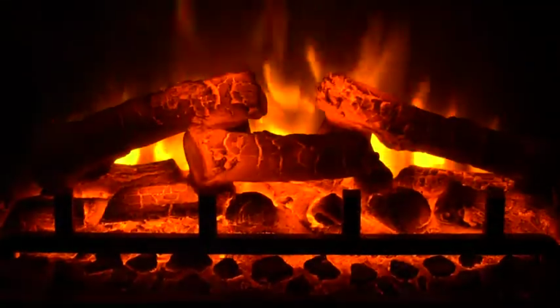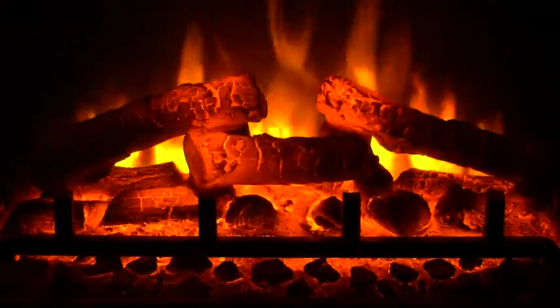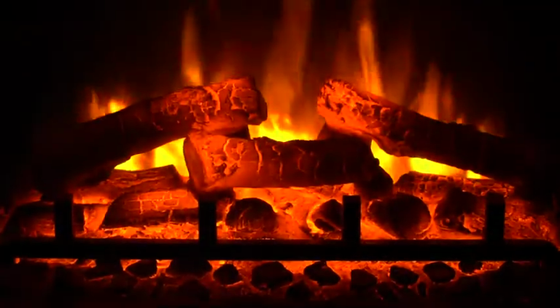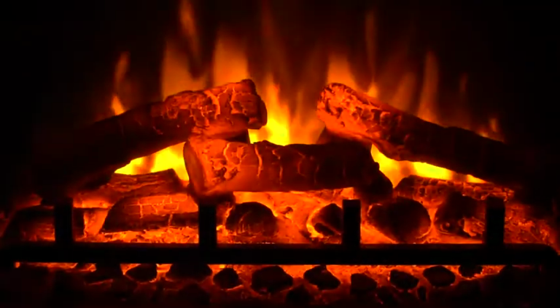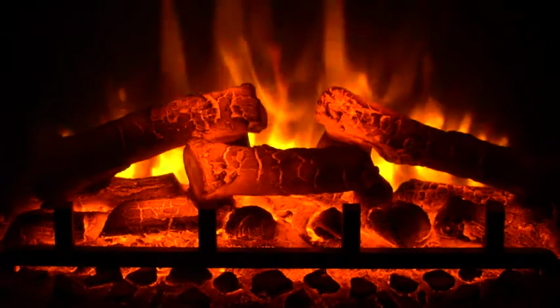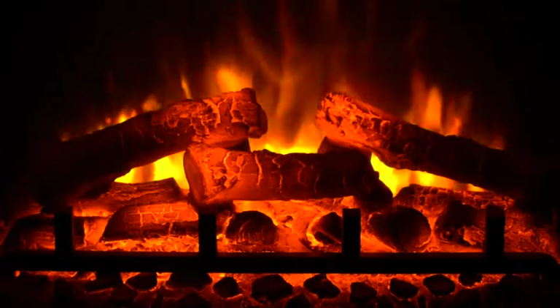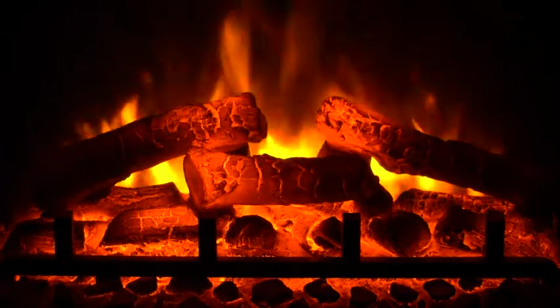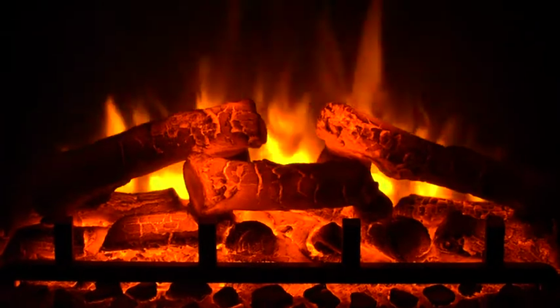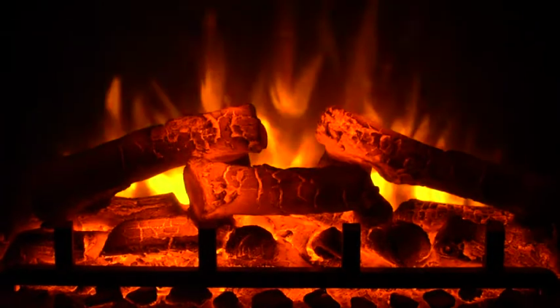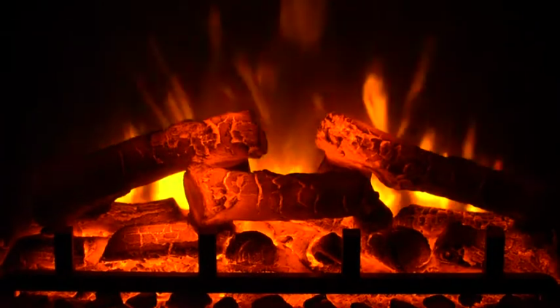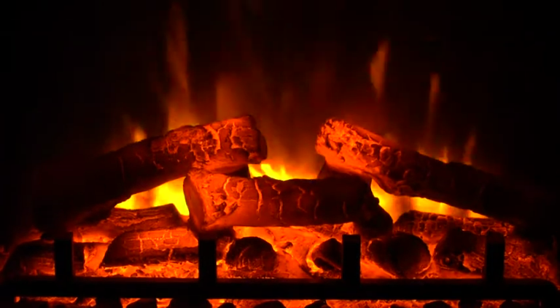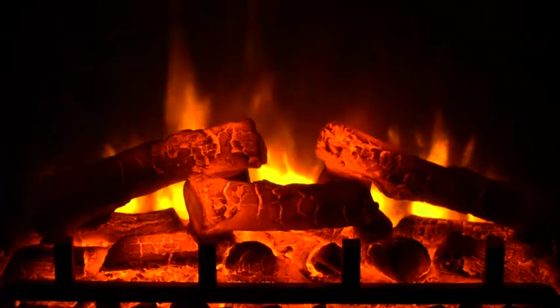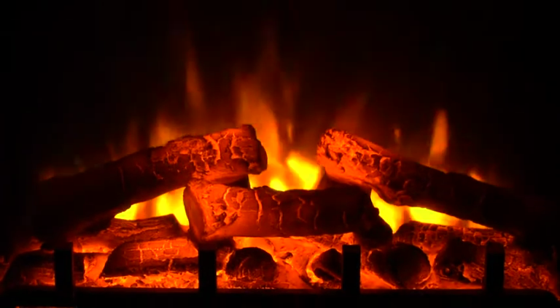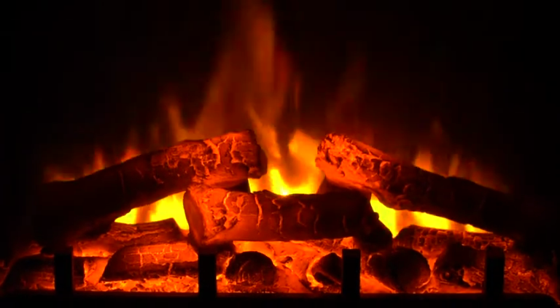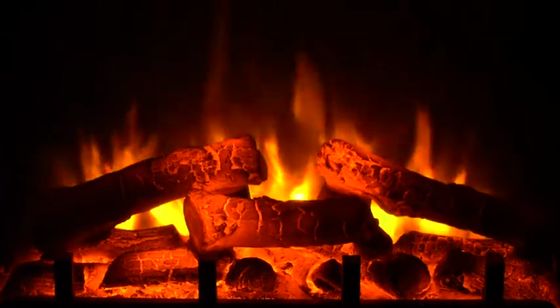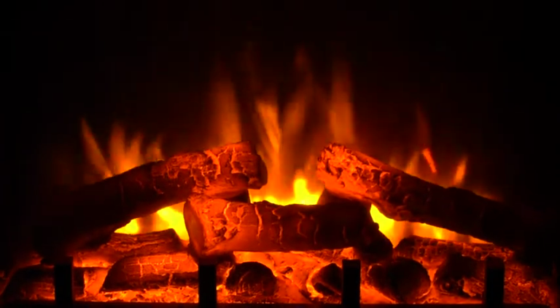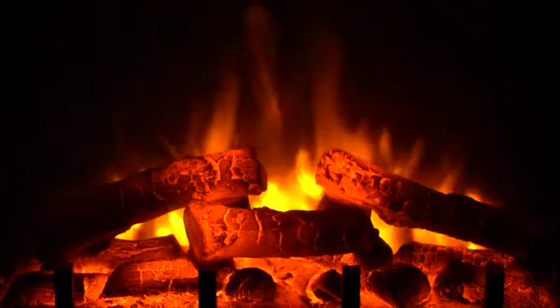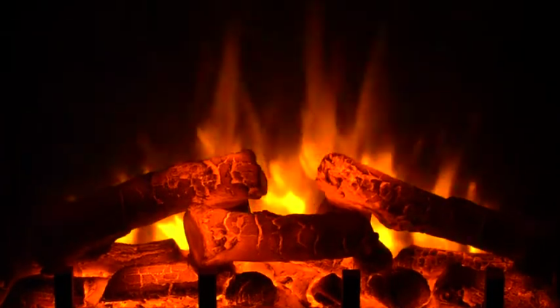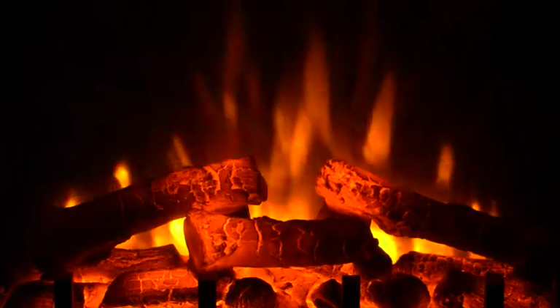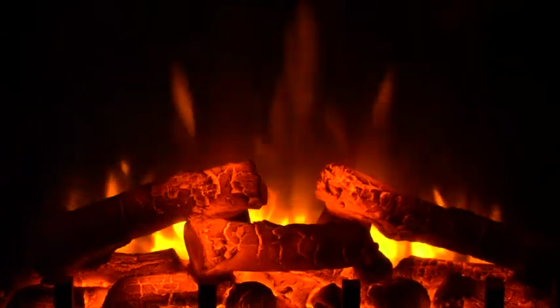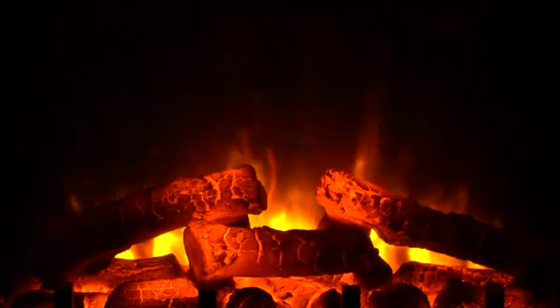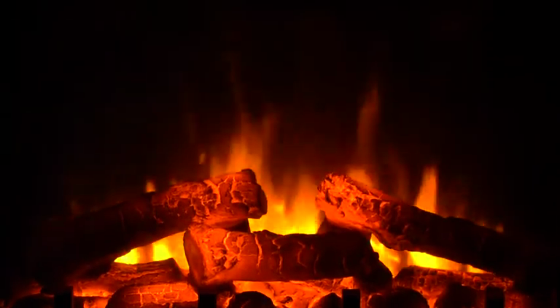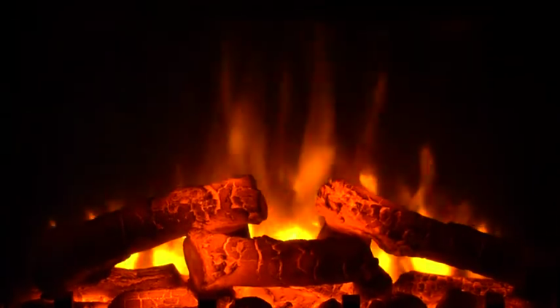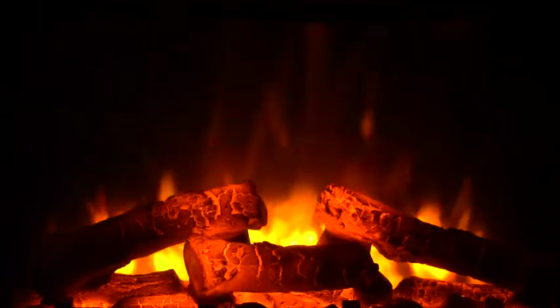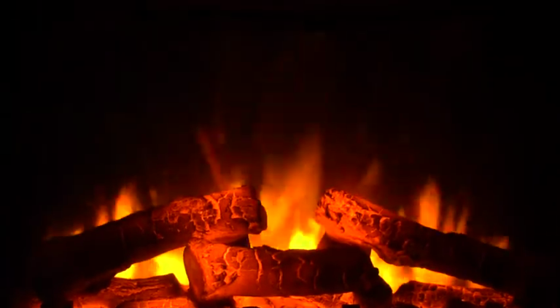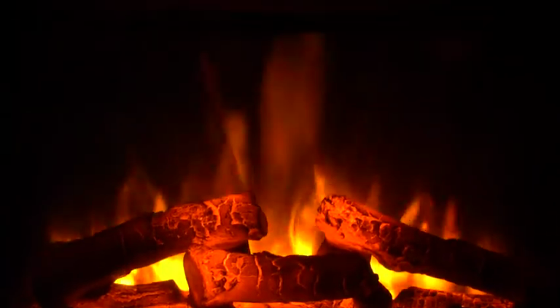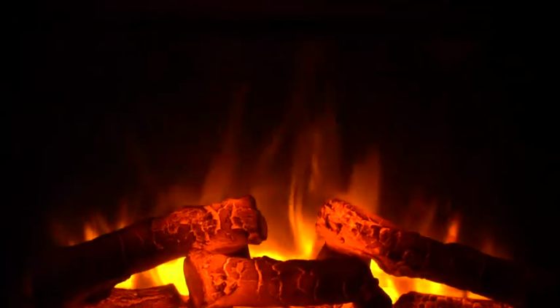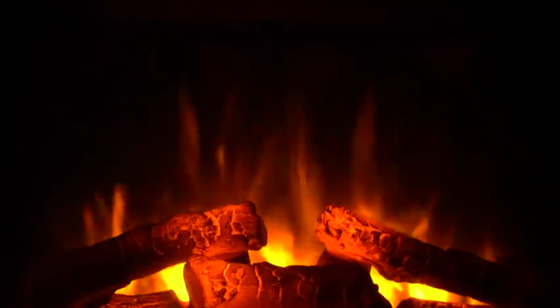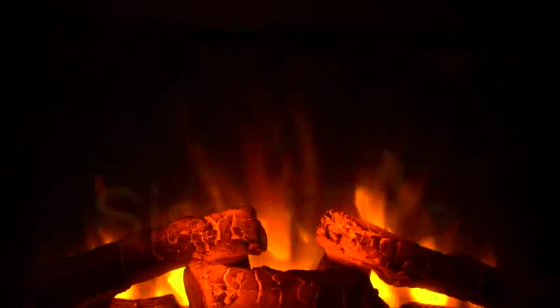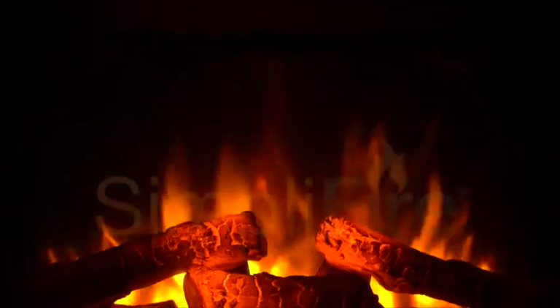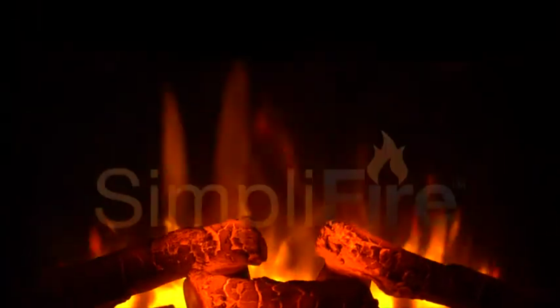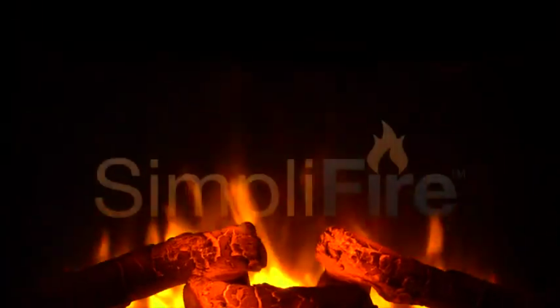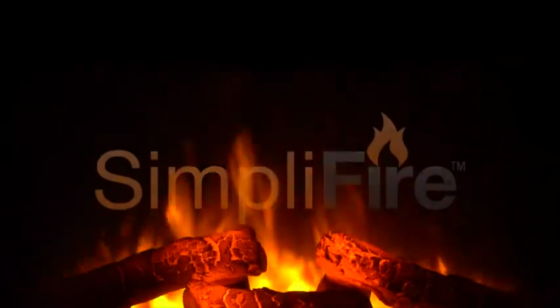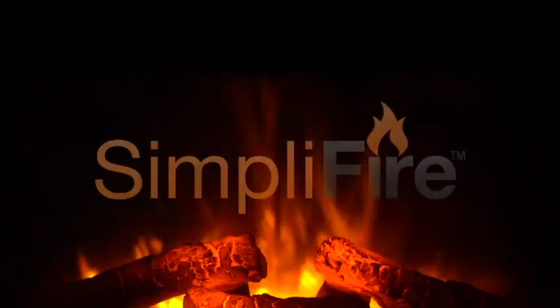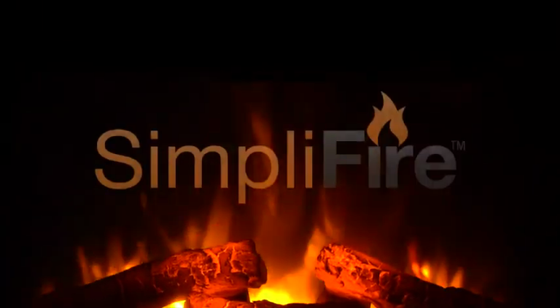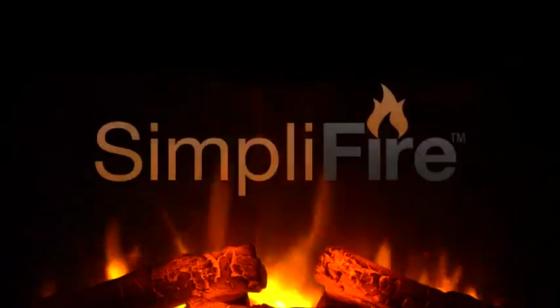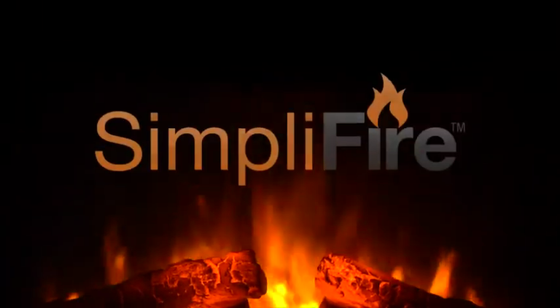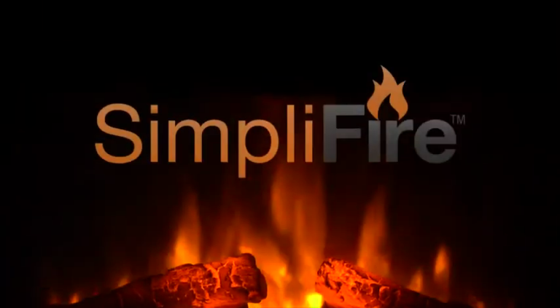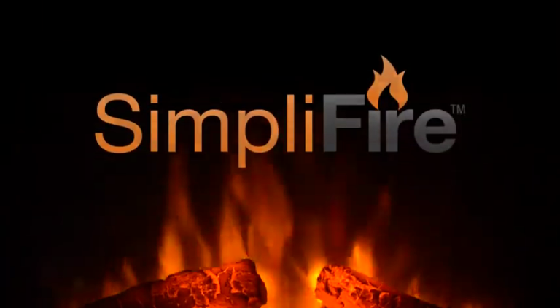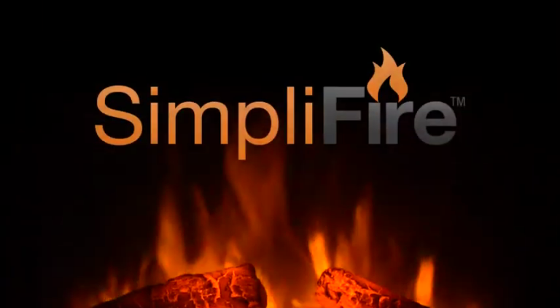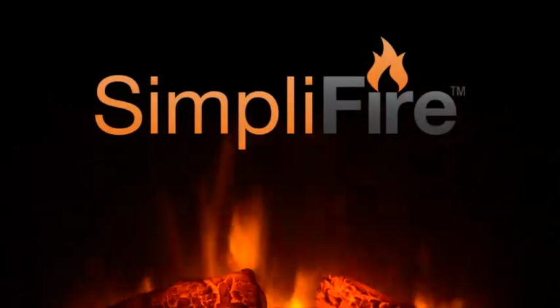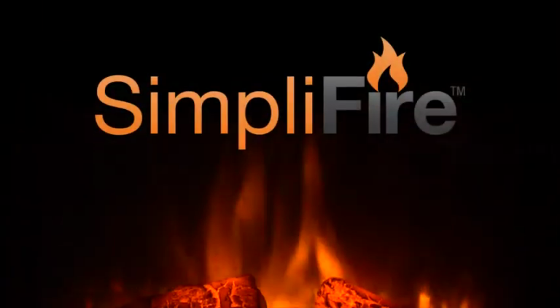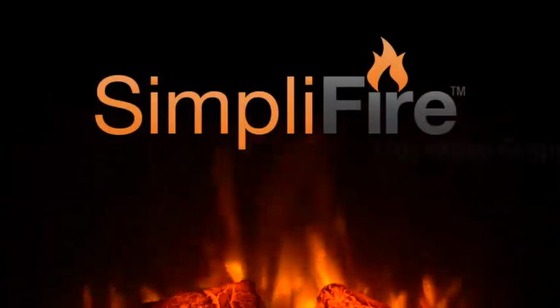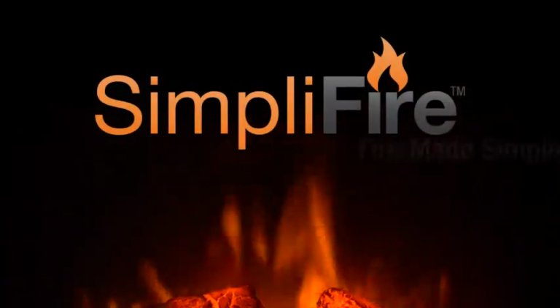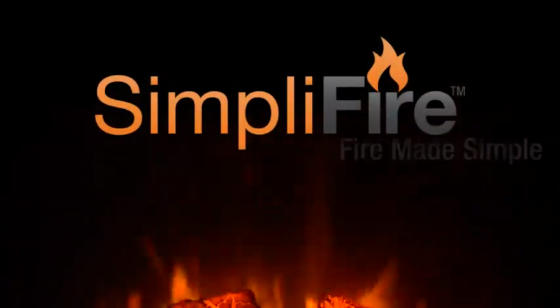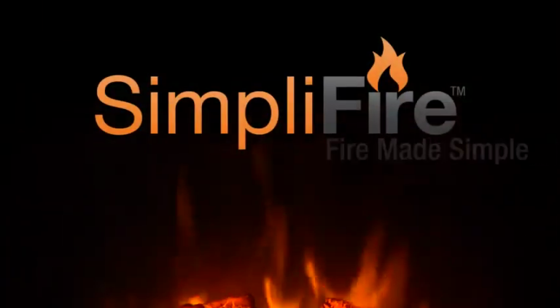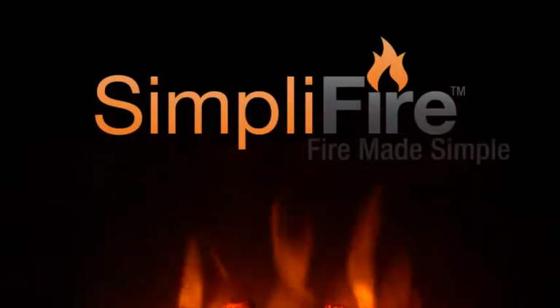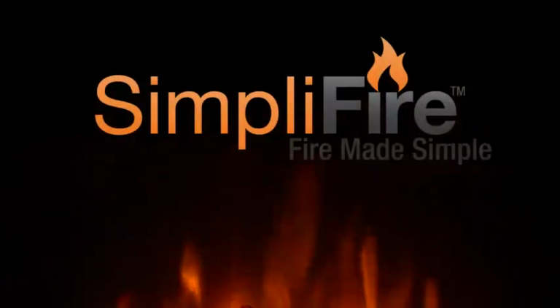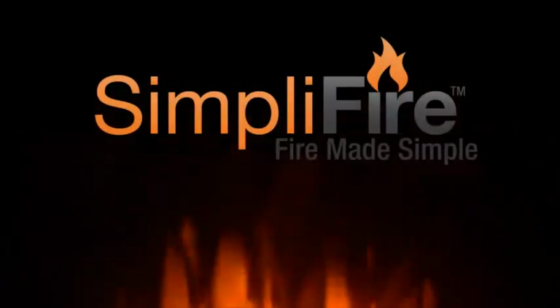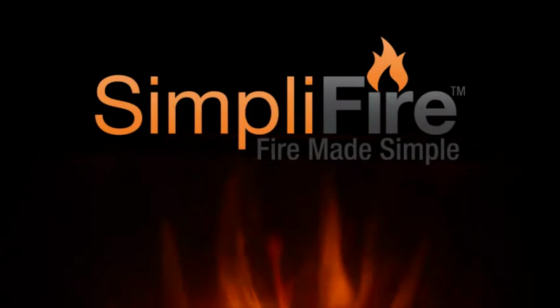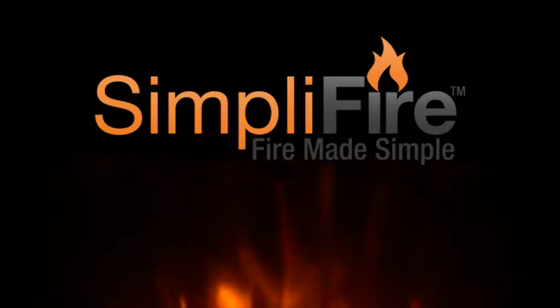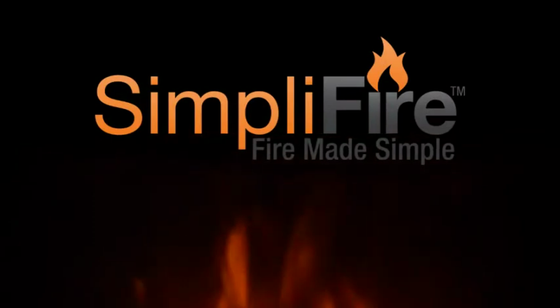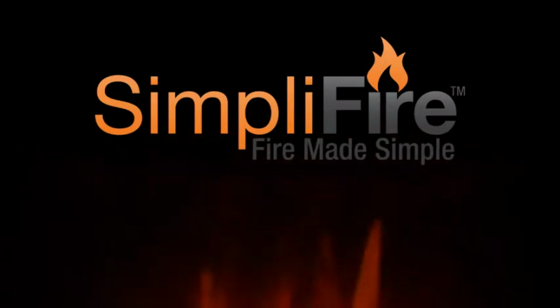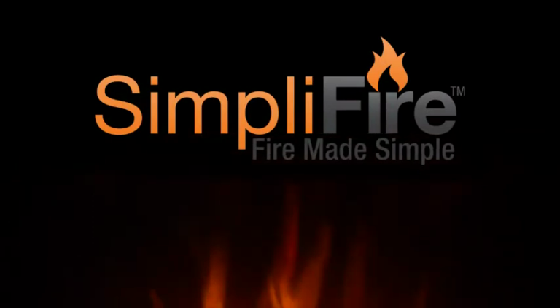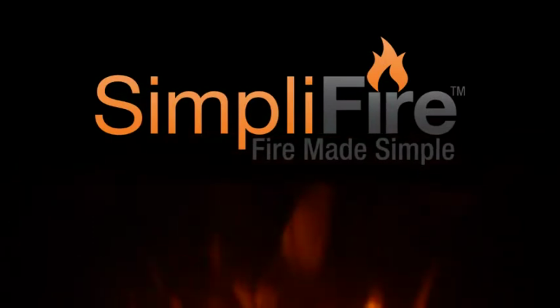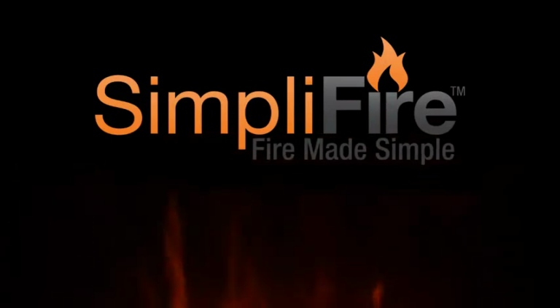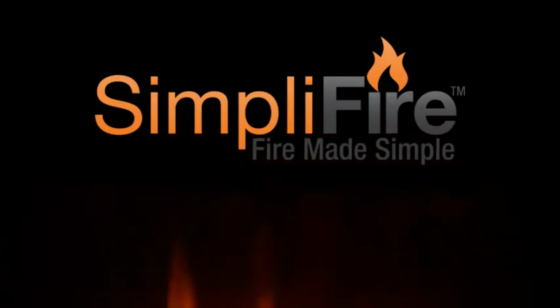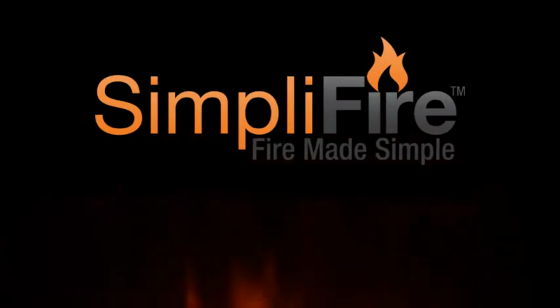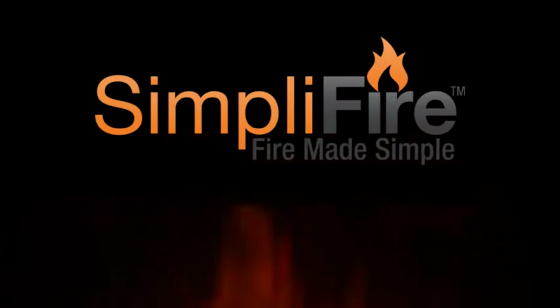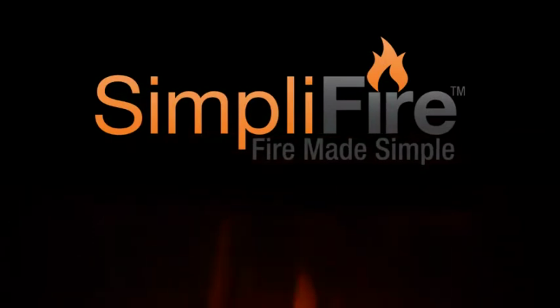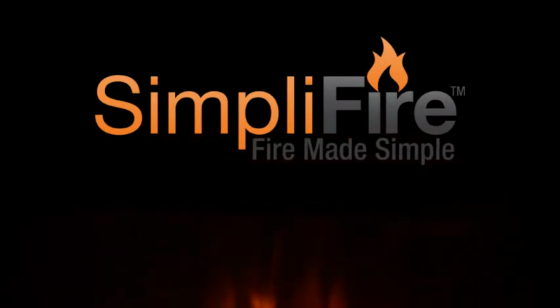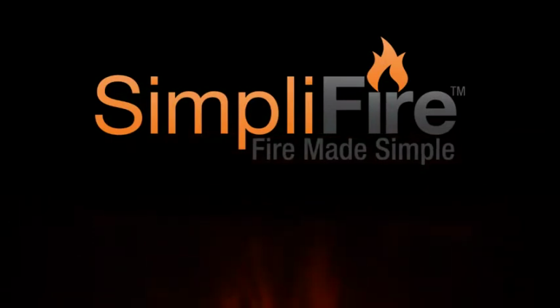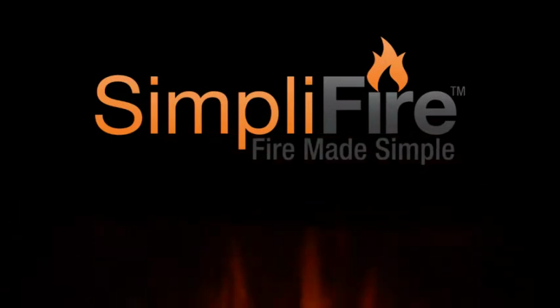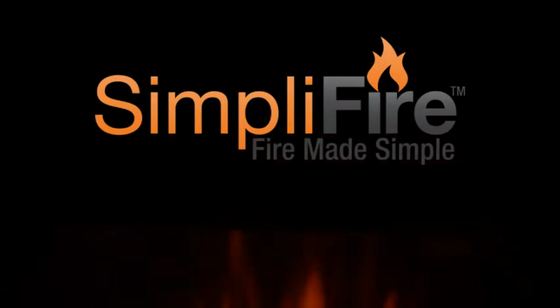Best of all, enjoy the ambiance with or without the heat for year-round use. This is Fire Made Simple.